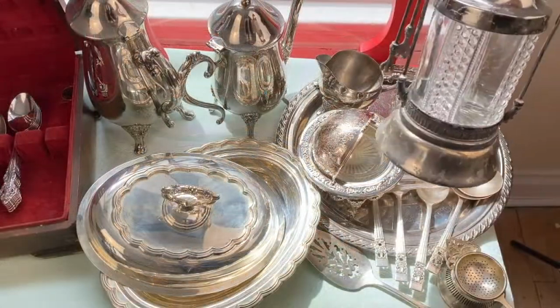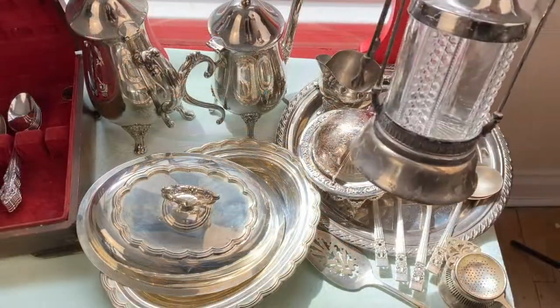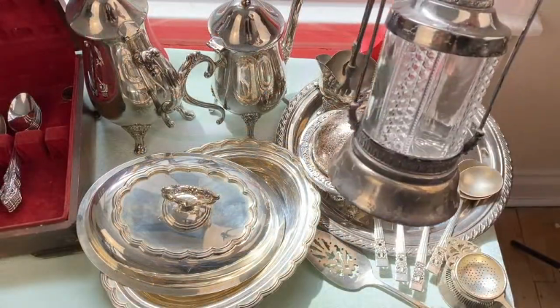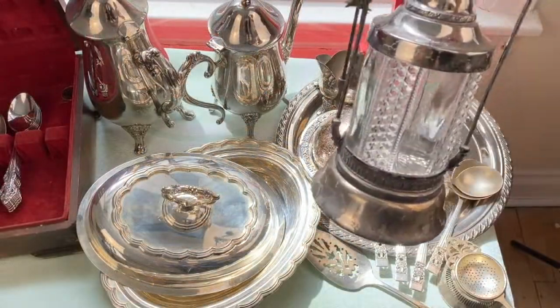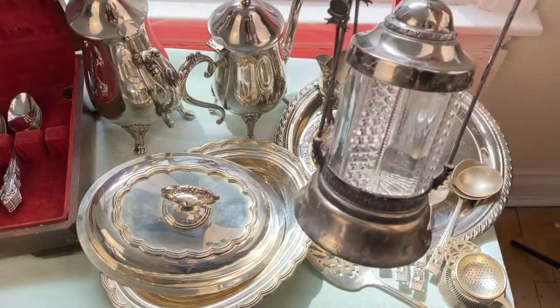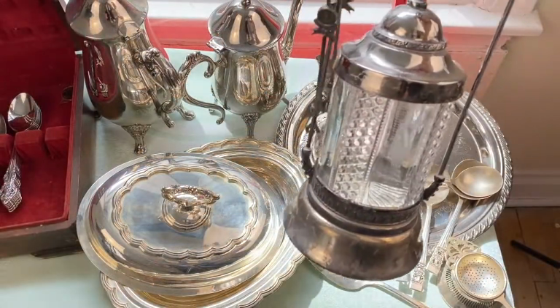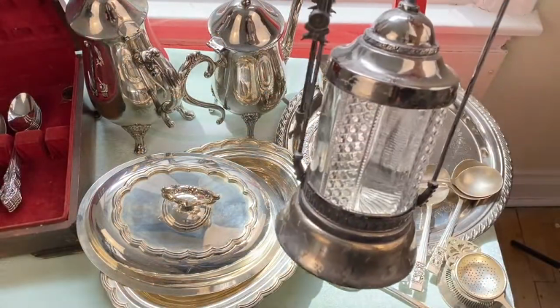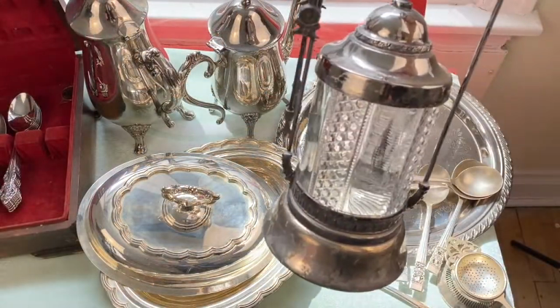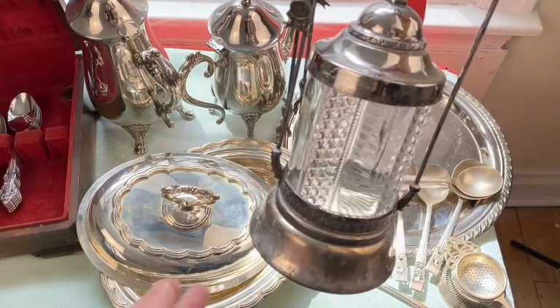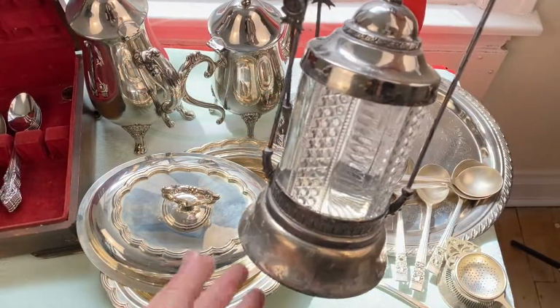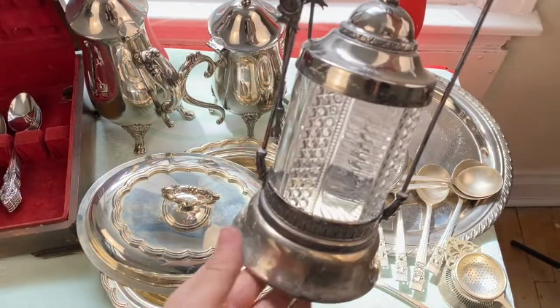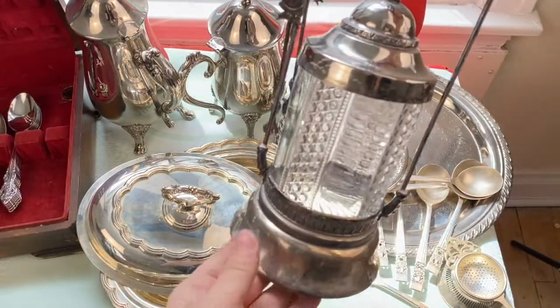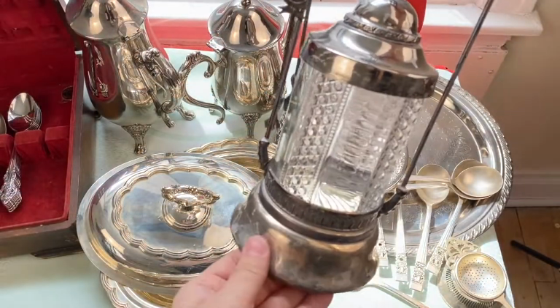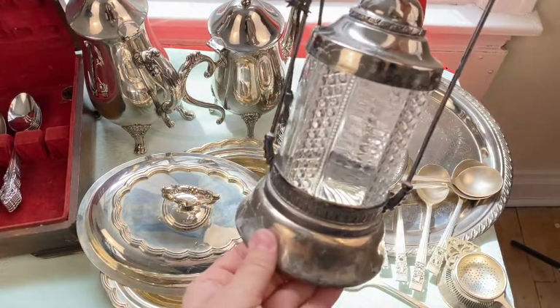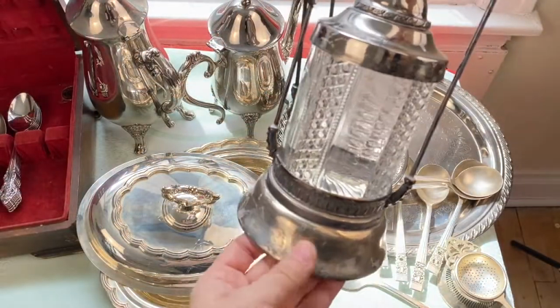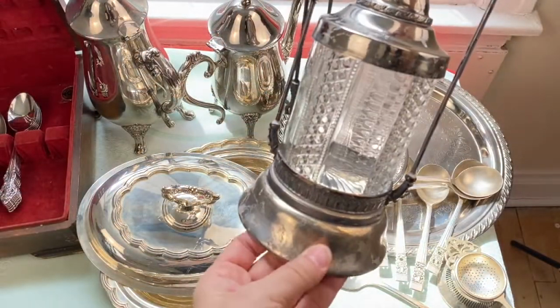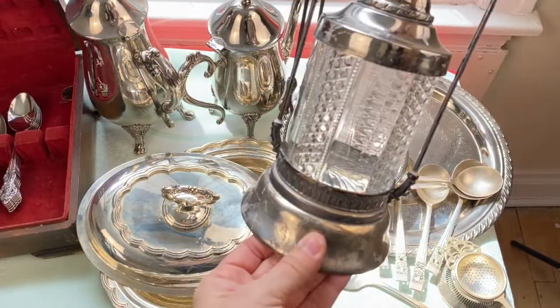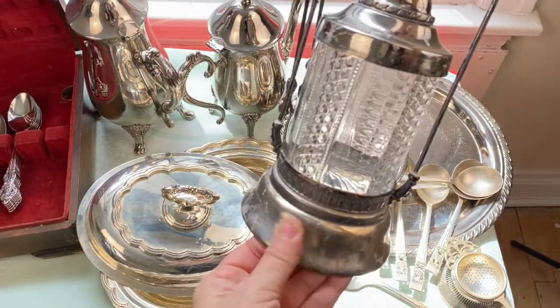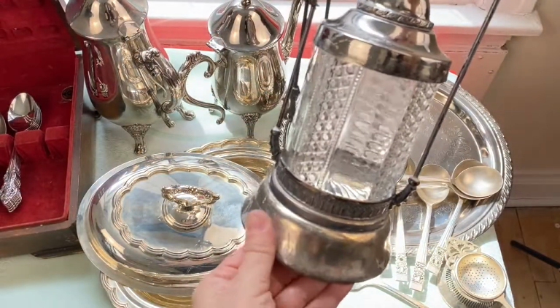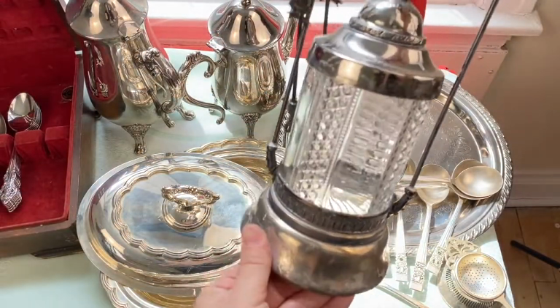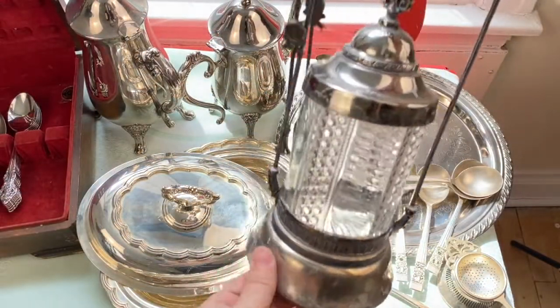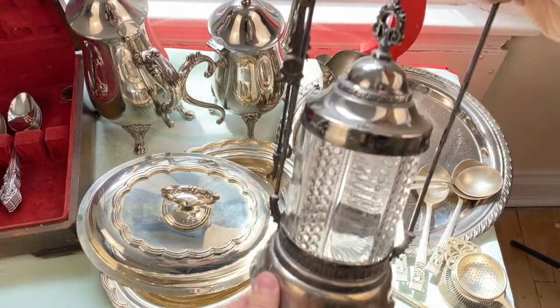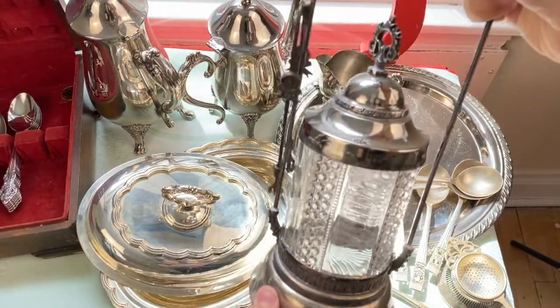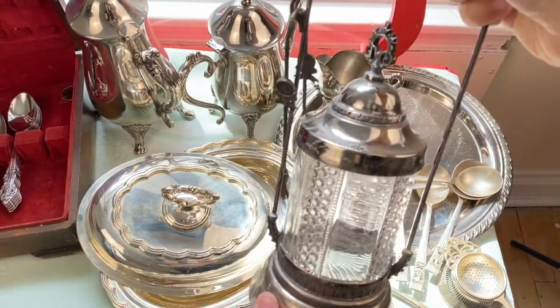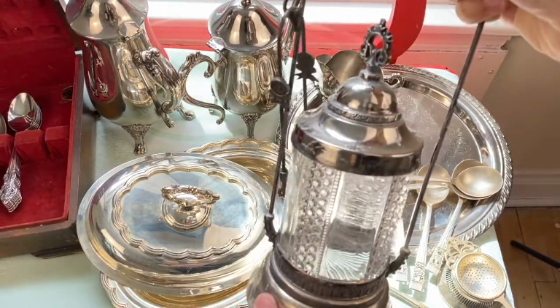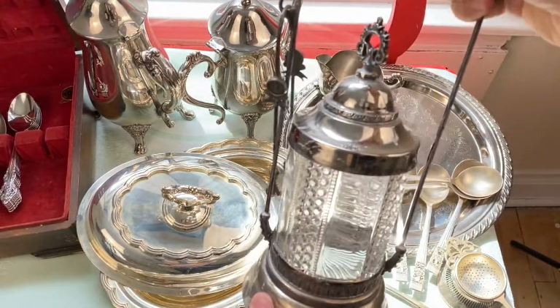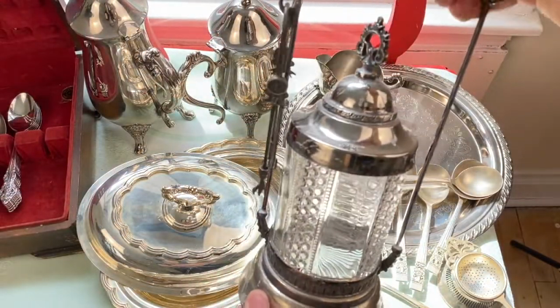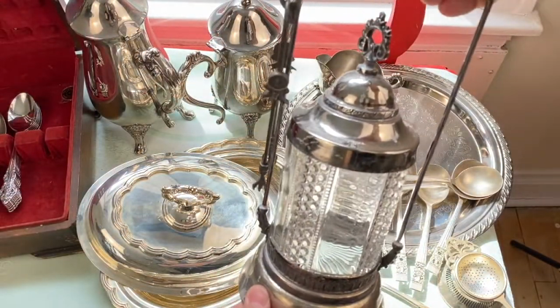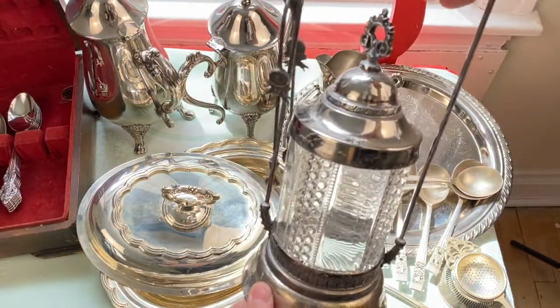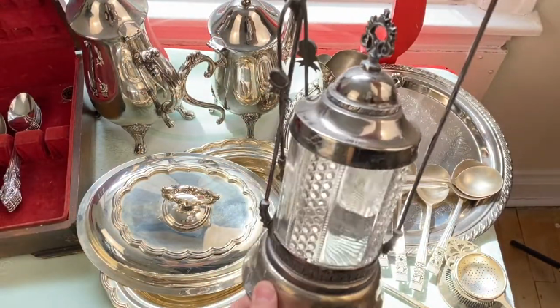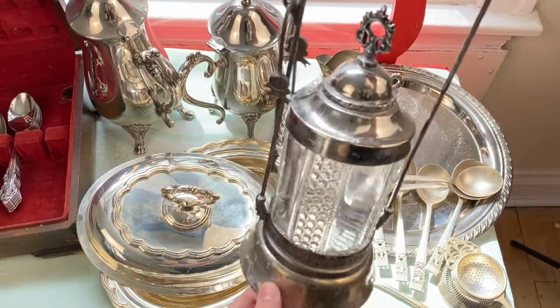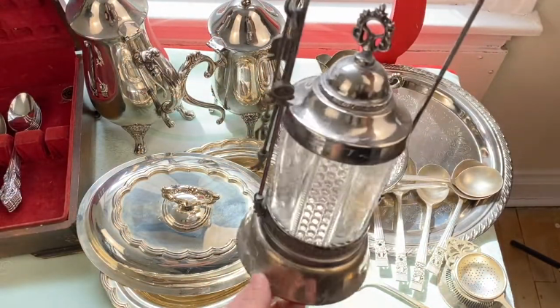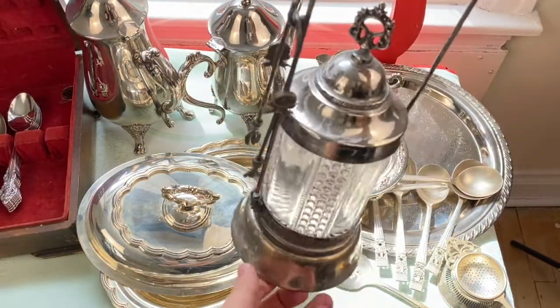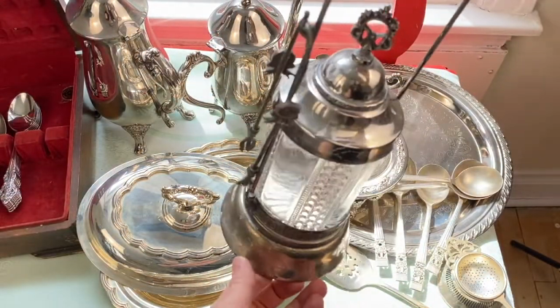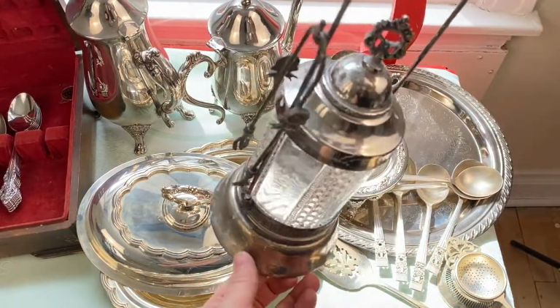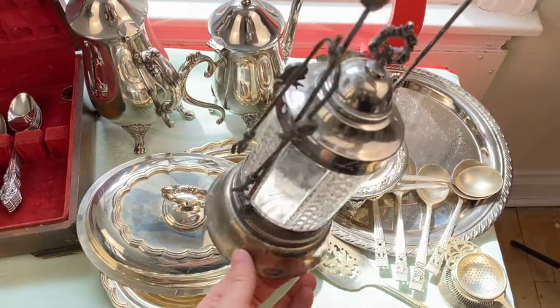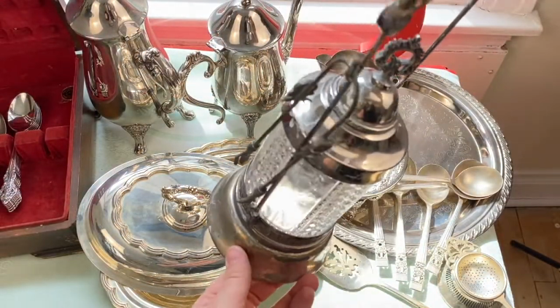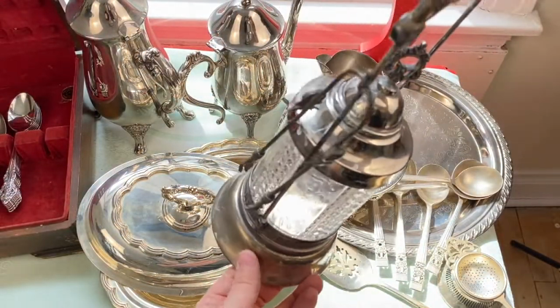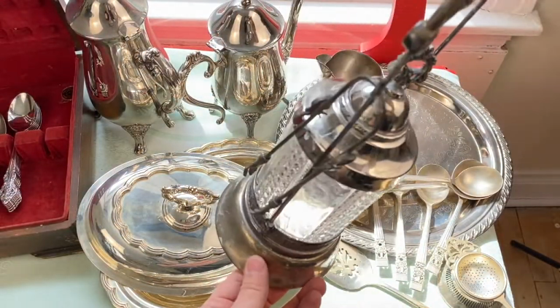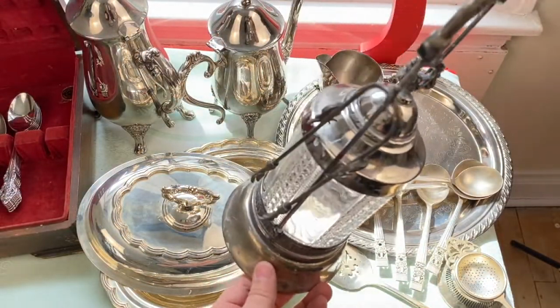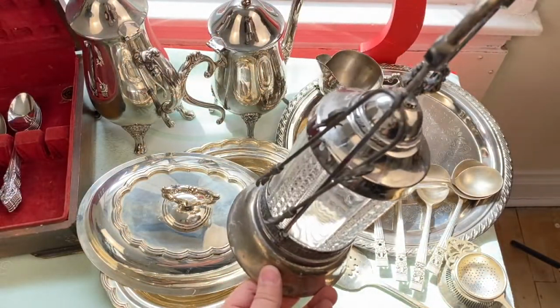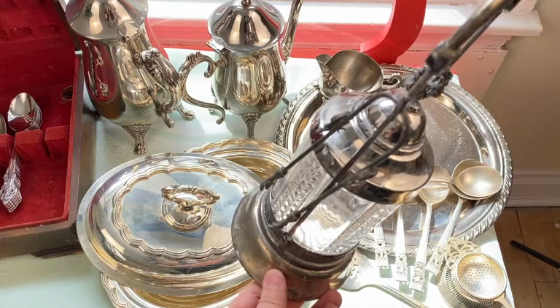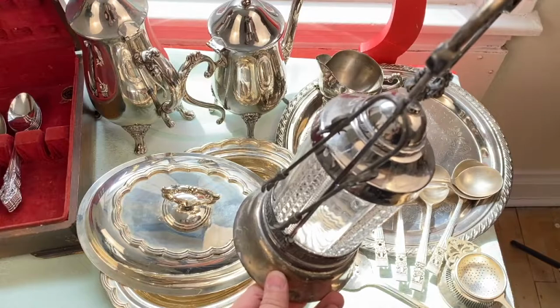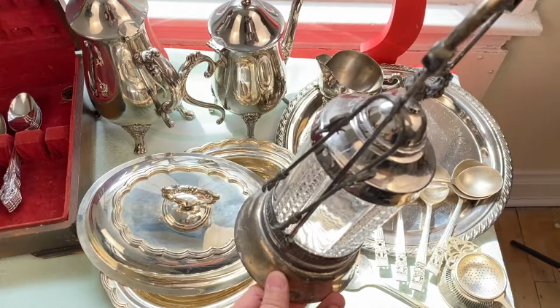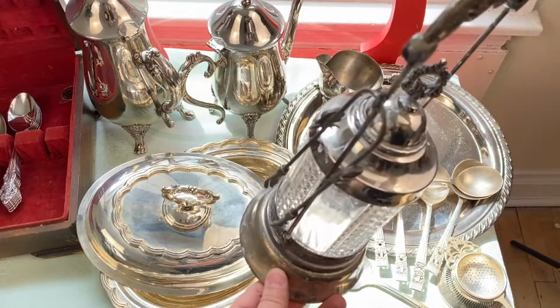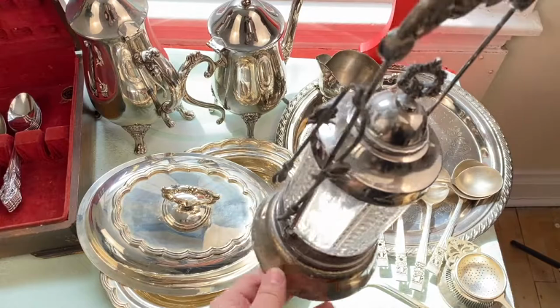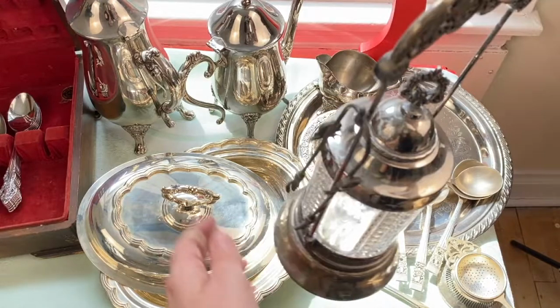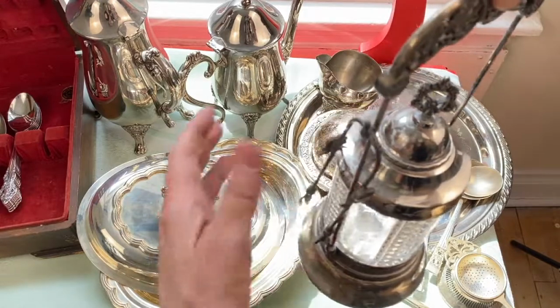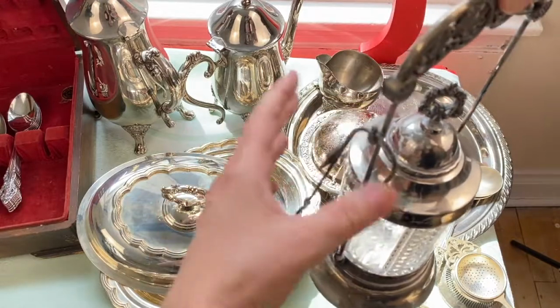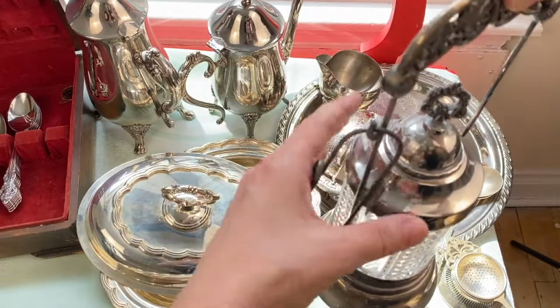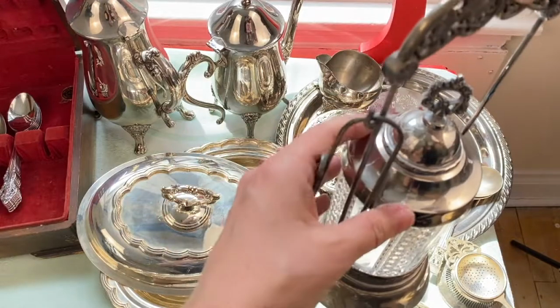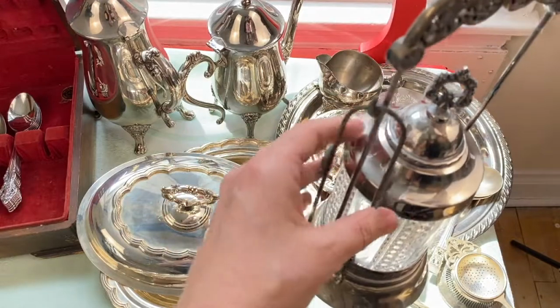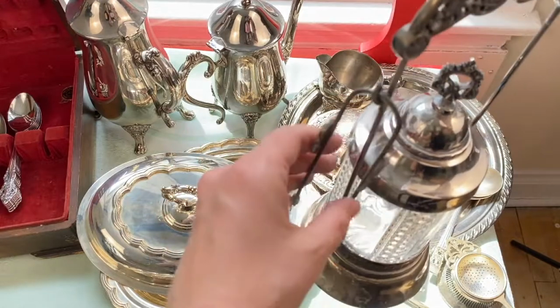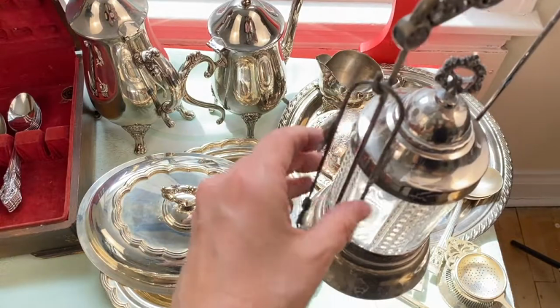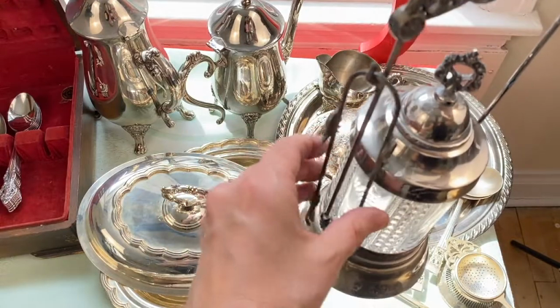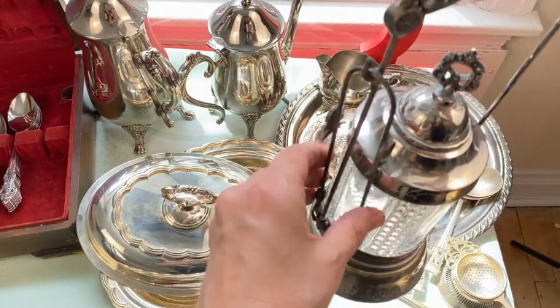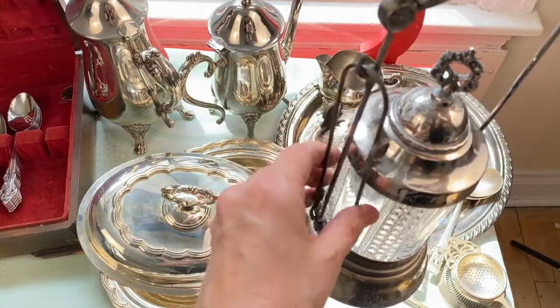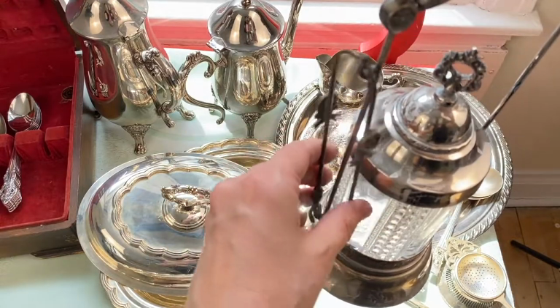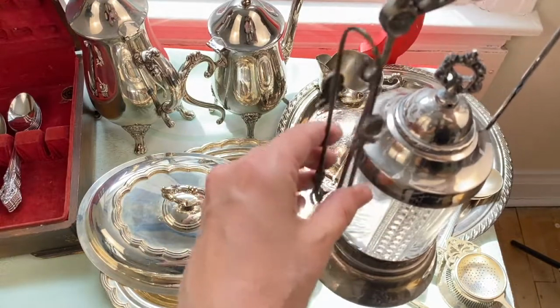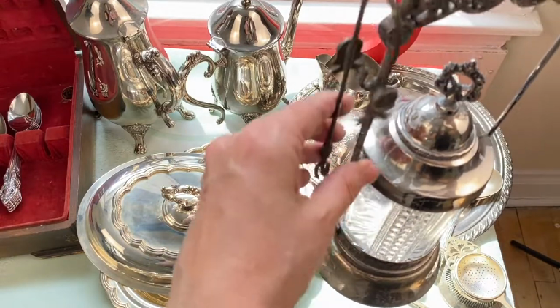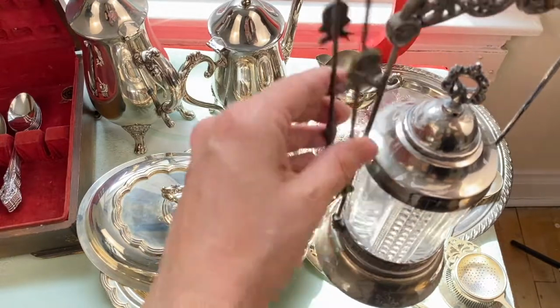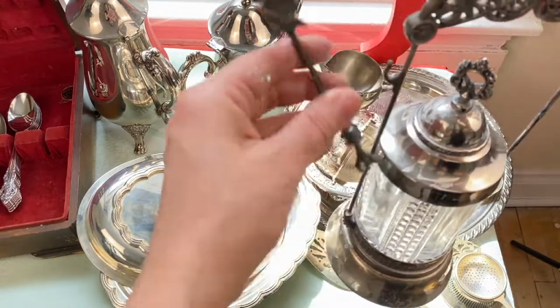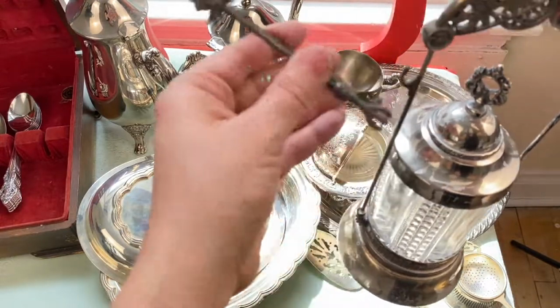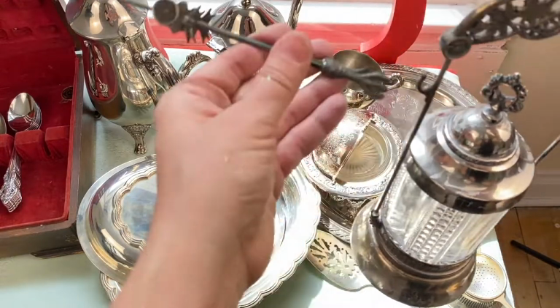The antique pickle caster did not work at all in the solution, so I'm going to have to take out my silver polish after all.